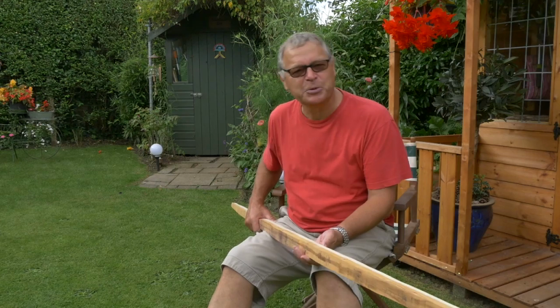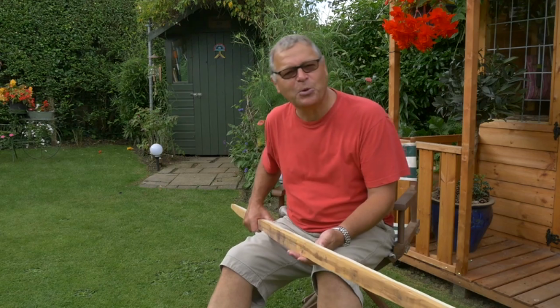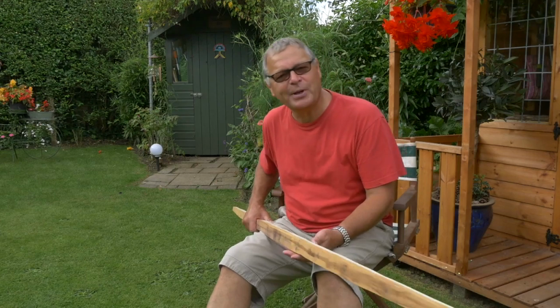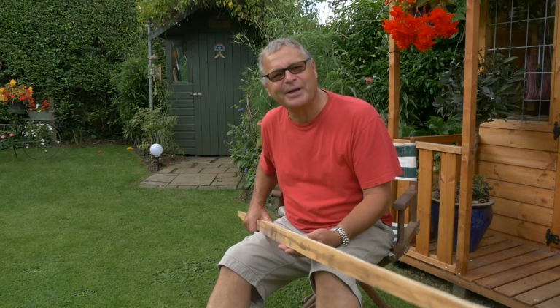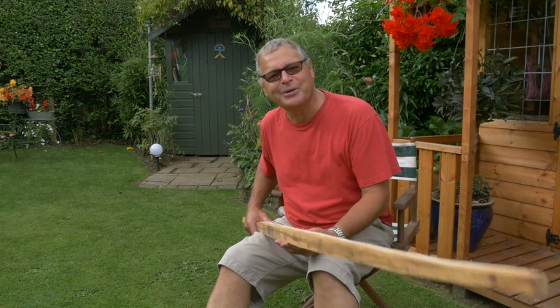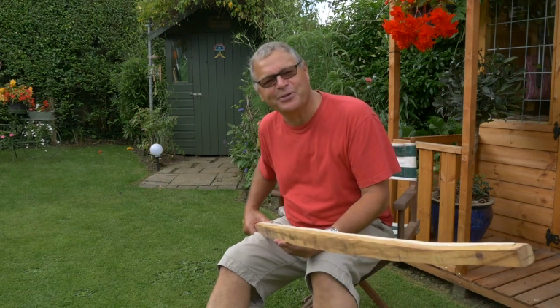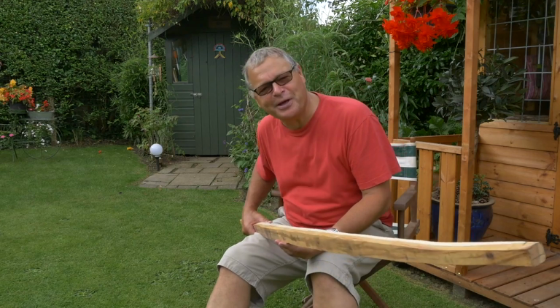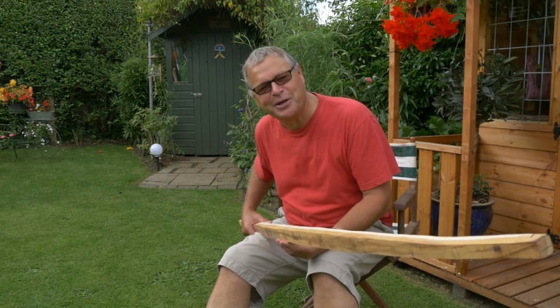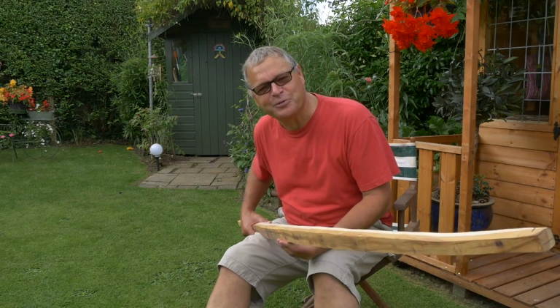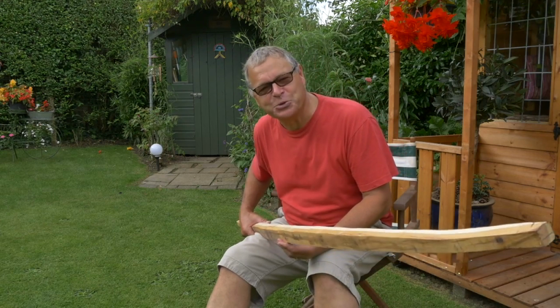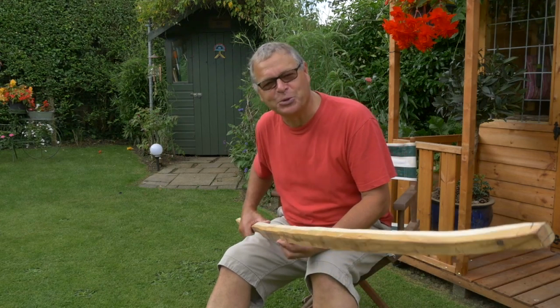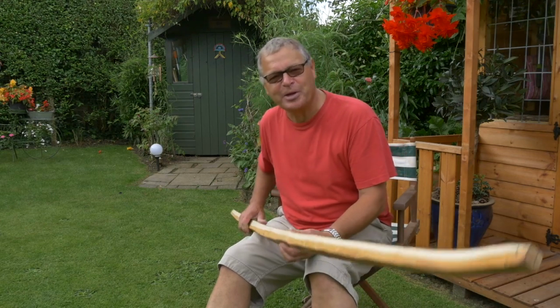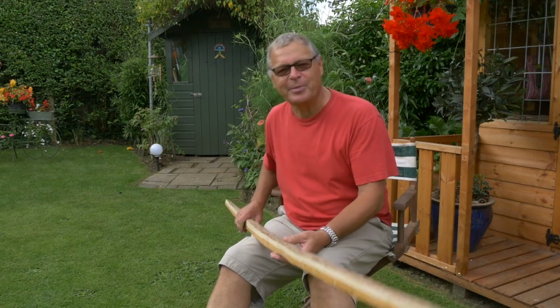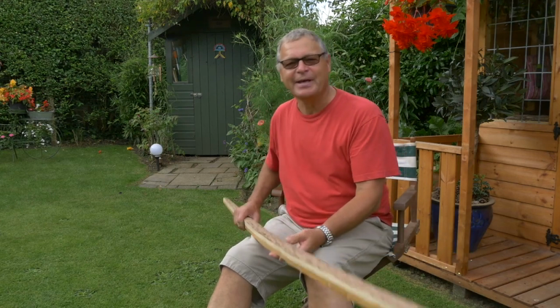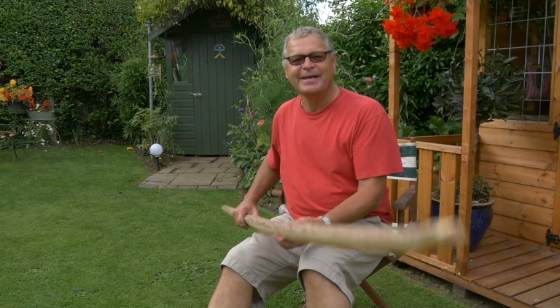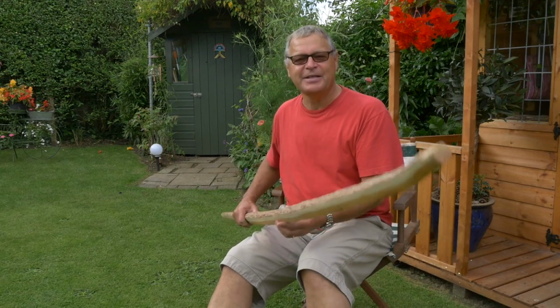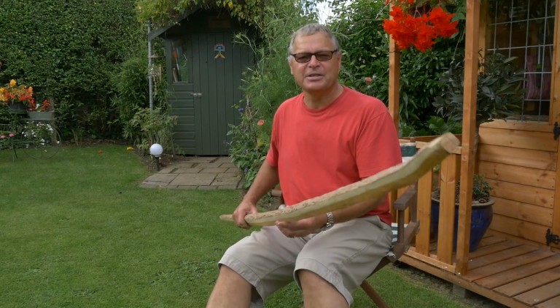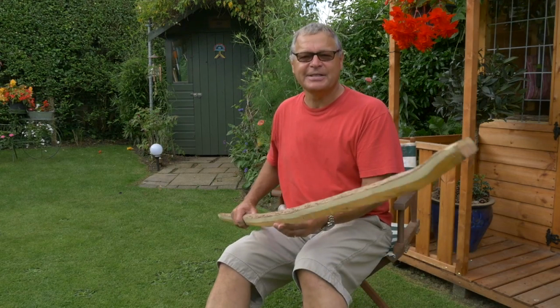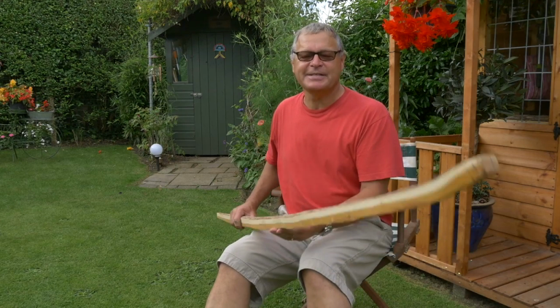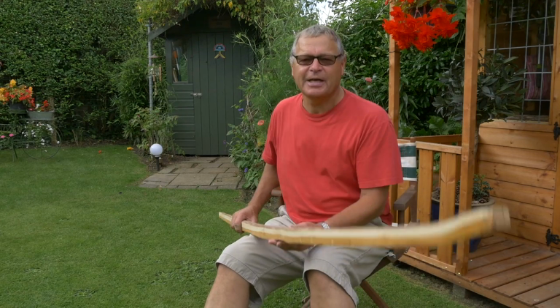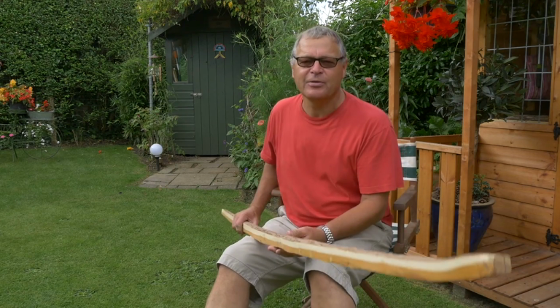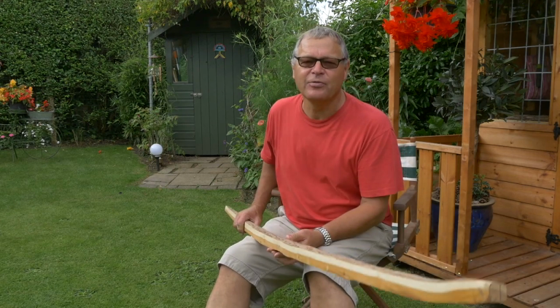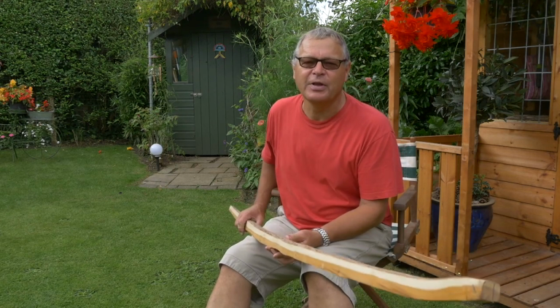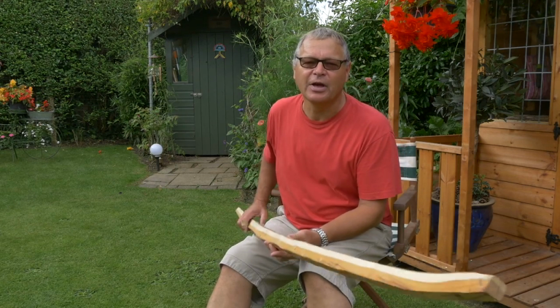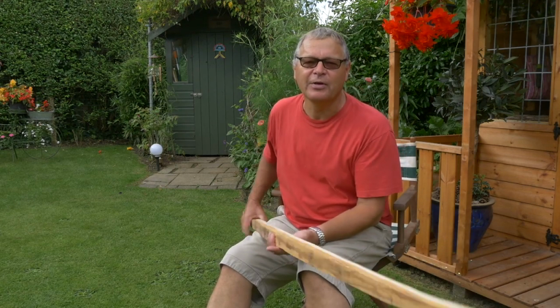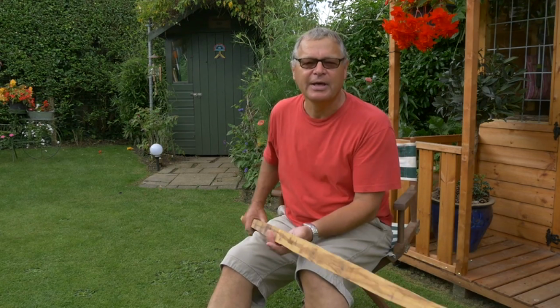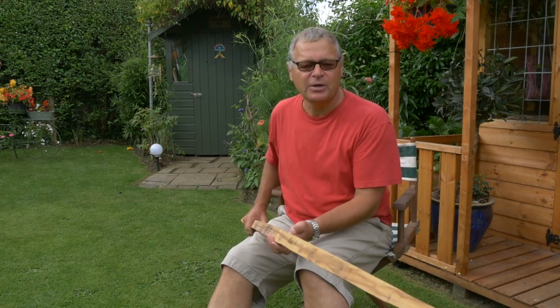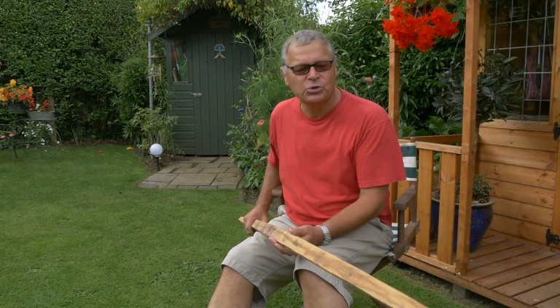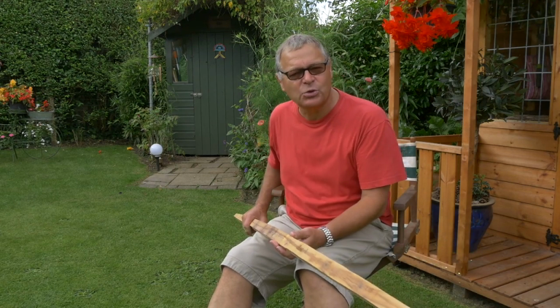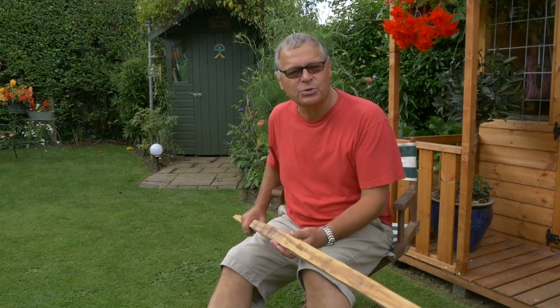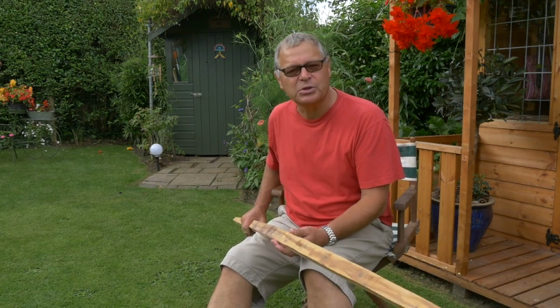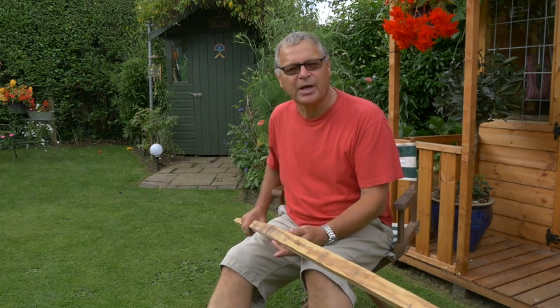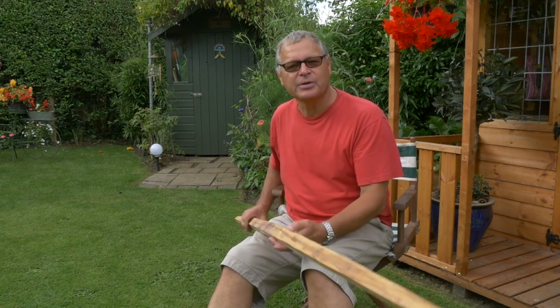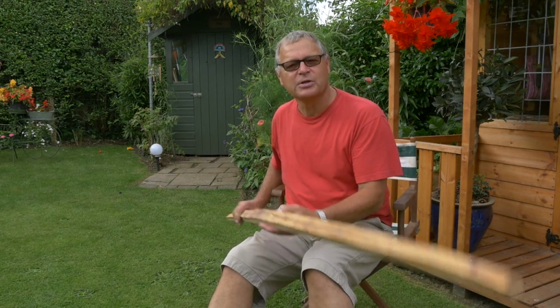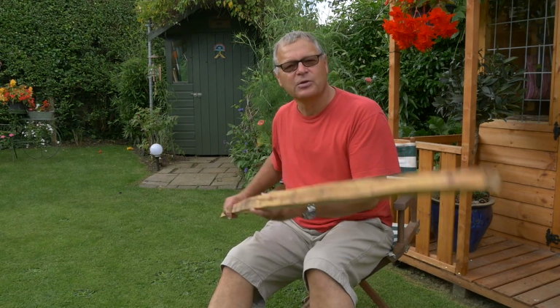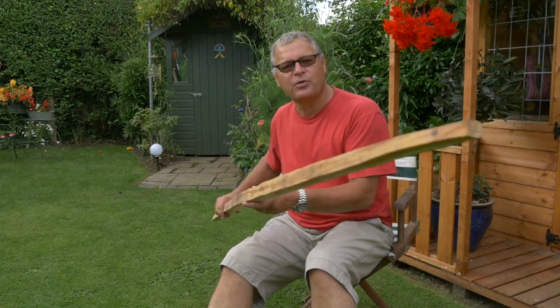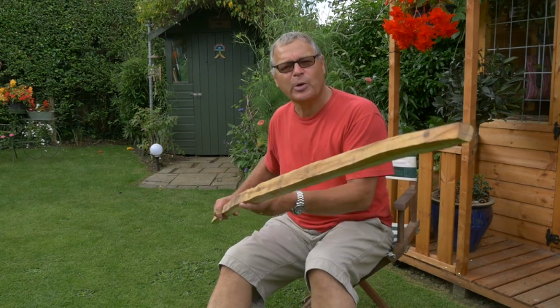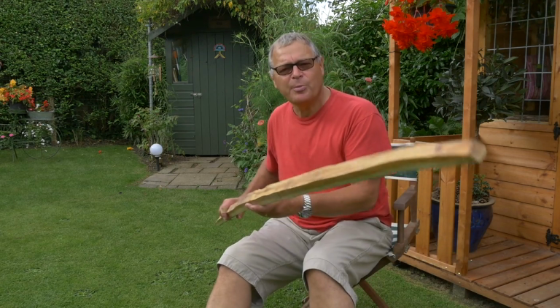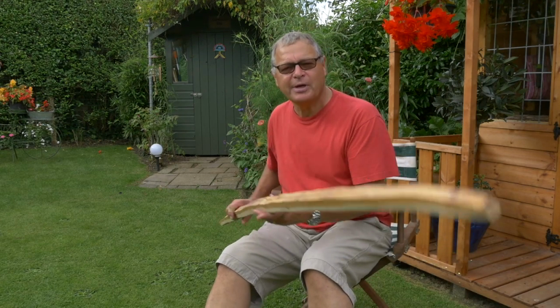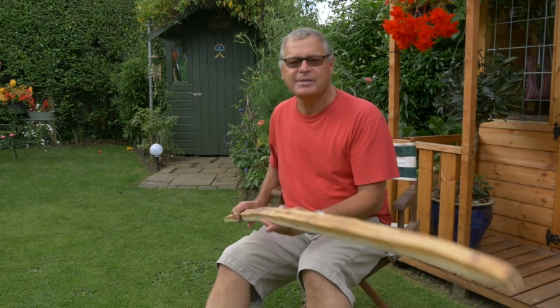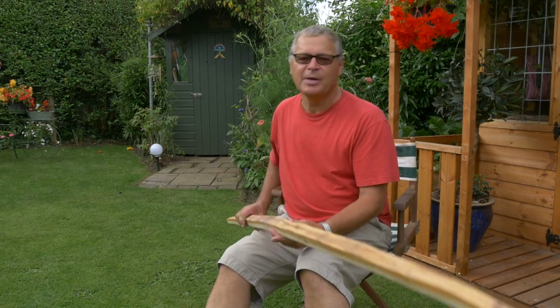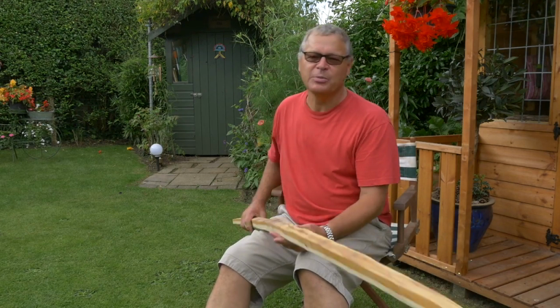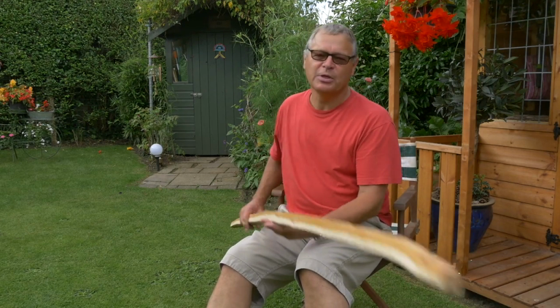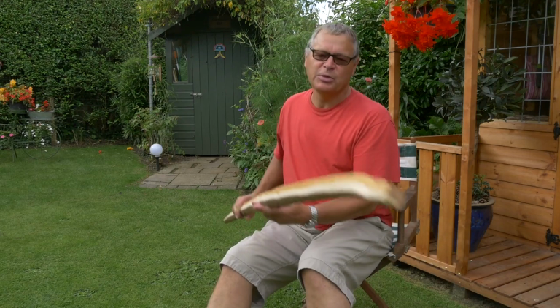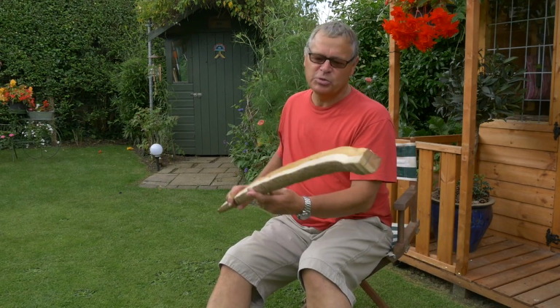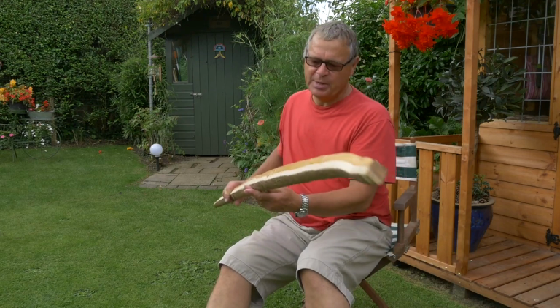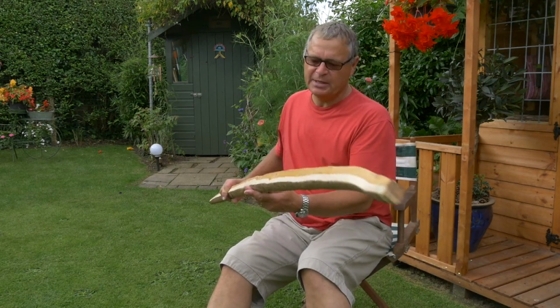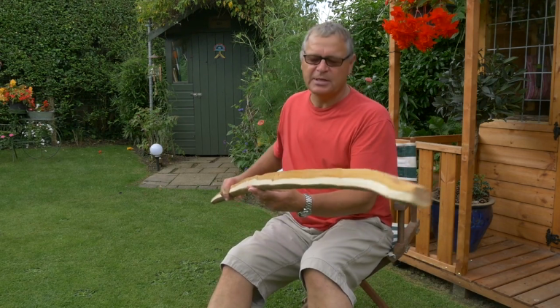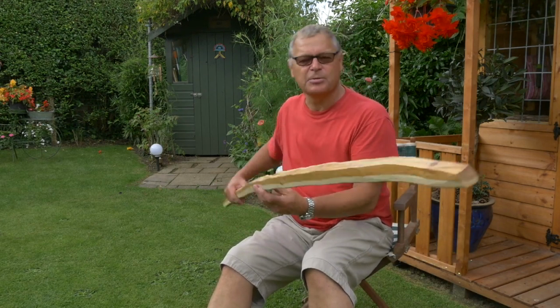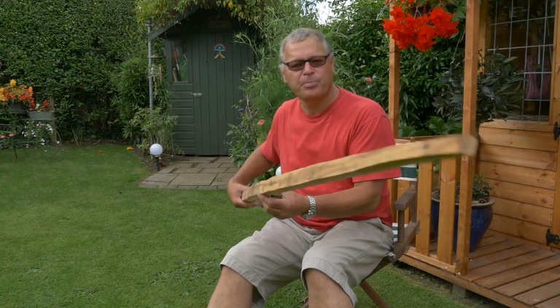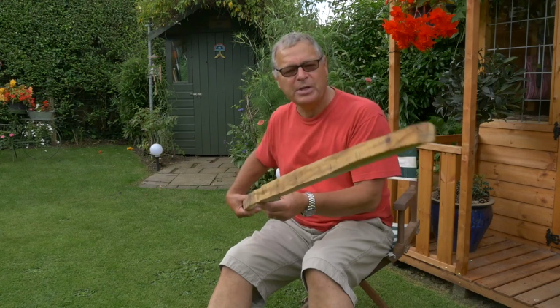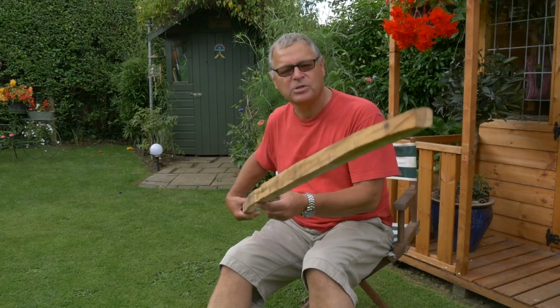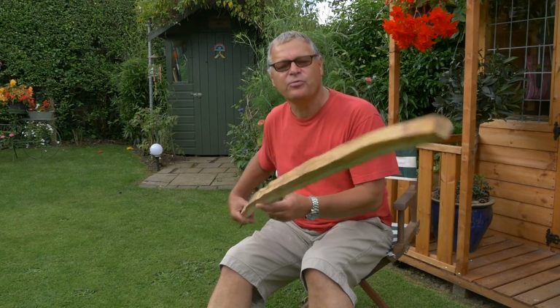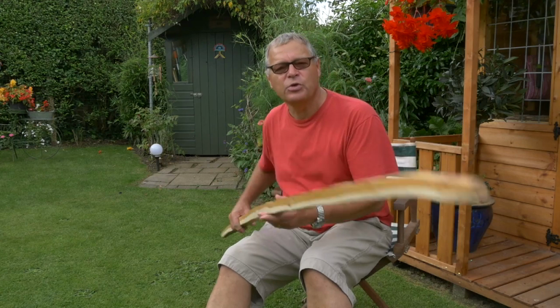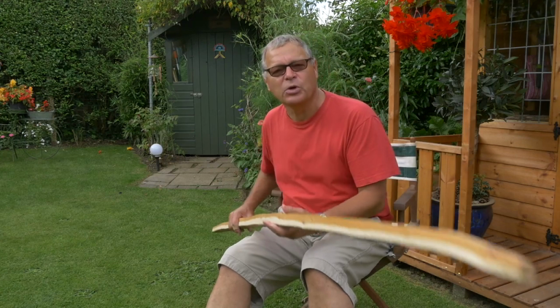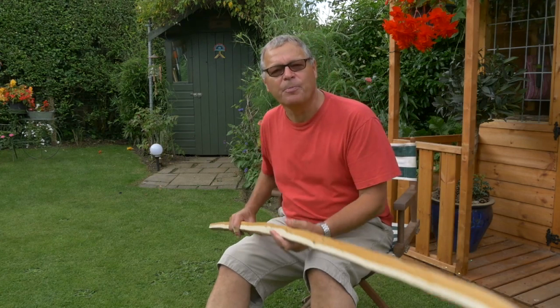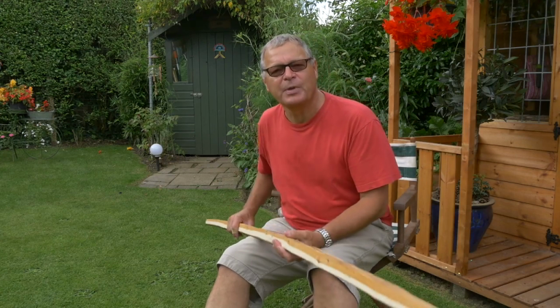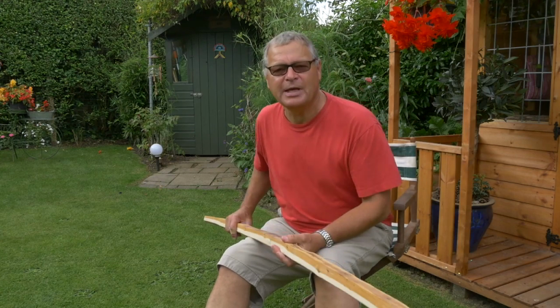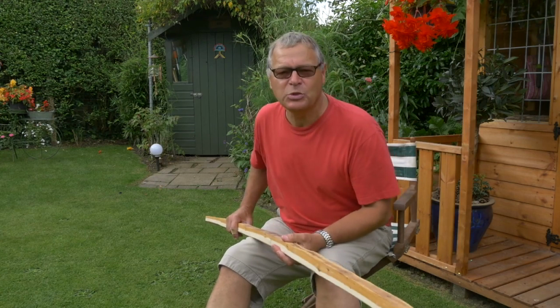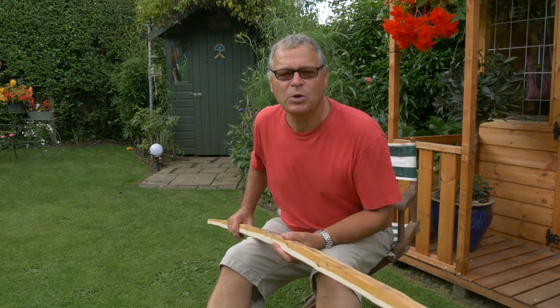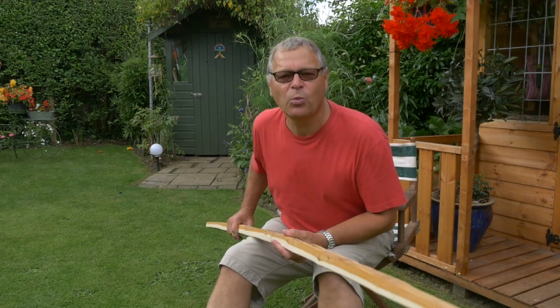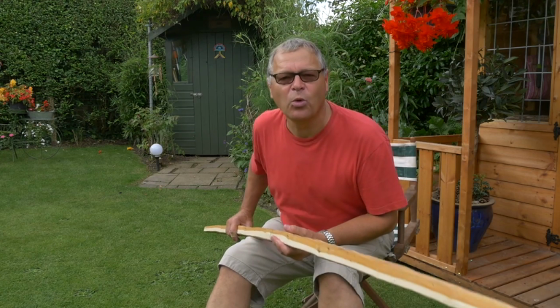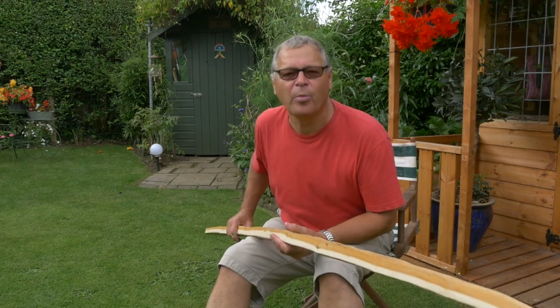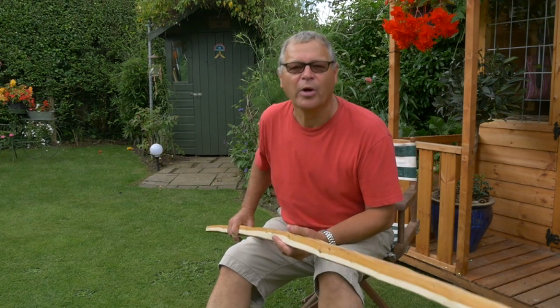Good morning and thank you for joining me. This is the second video in a short series following my attempt to make this piece of yew into a warbow.